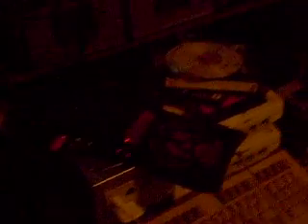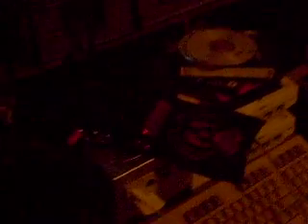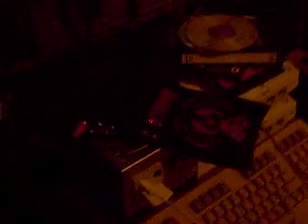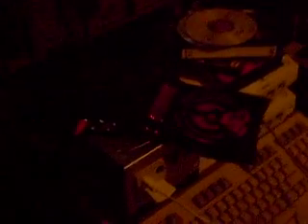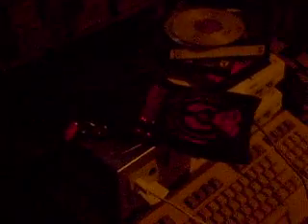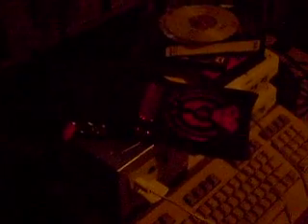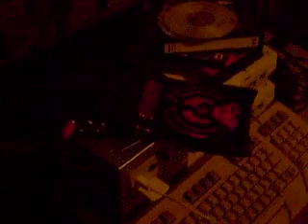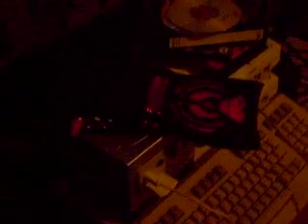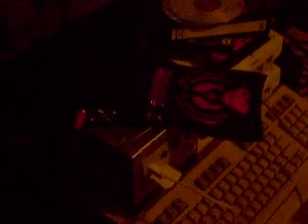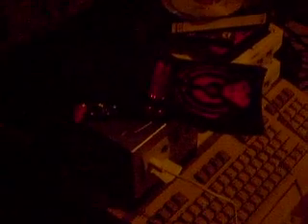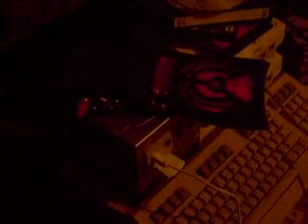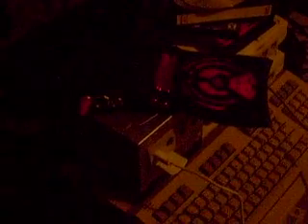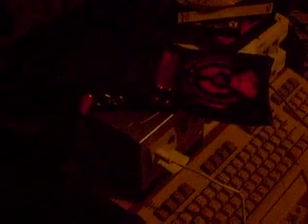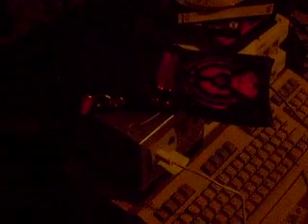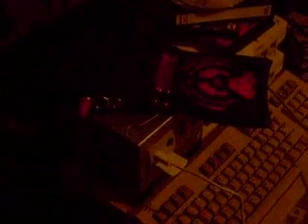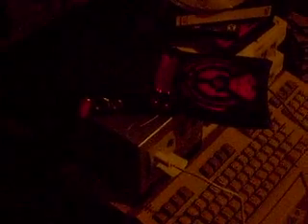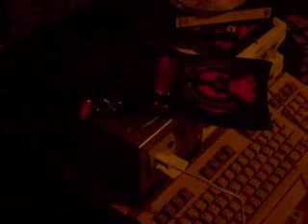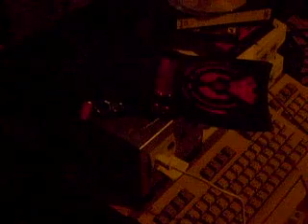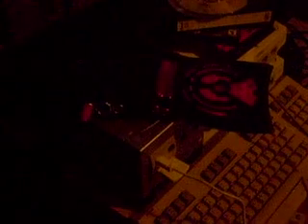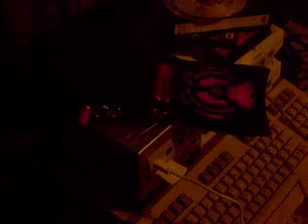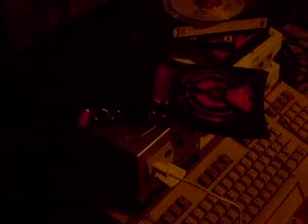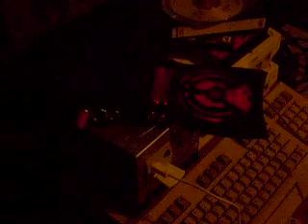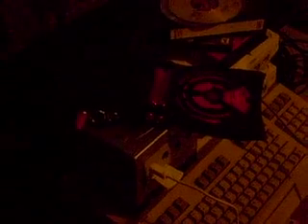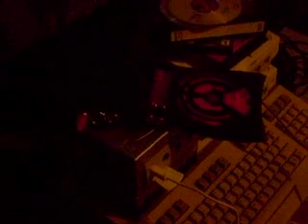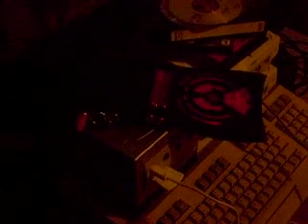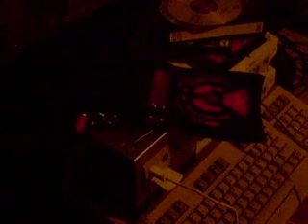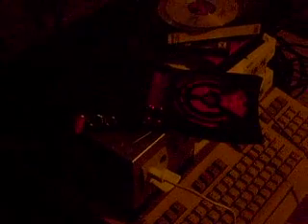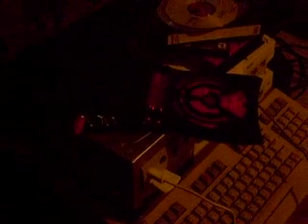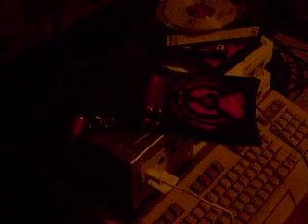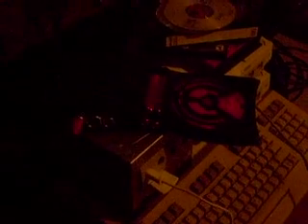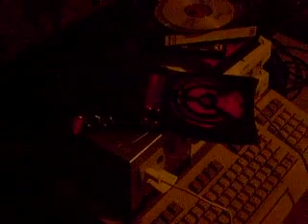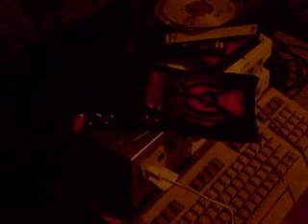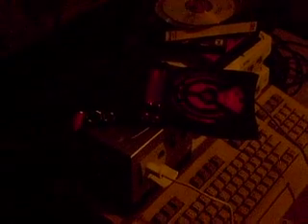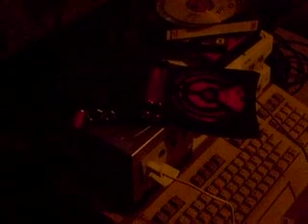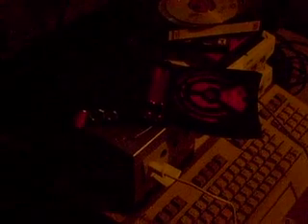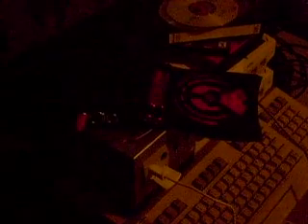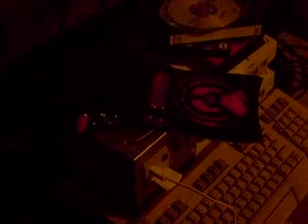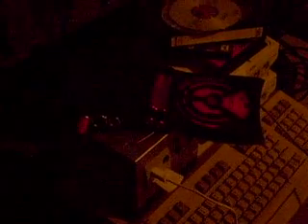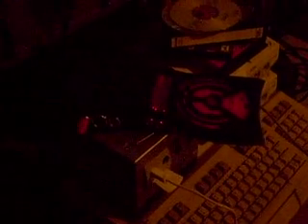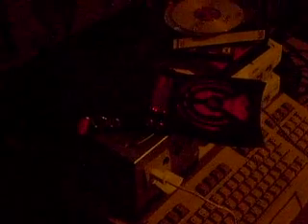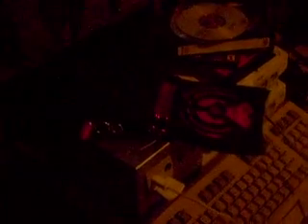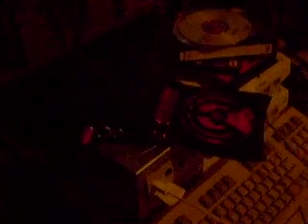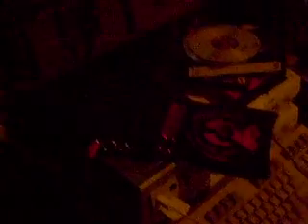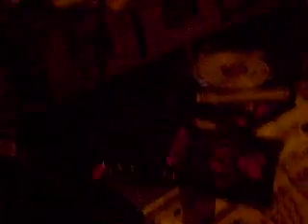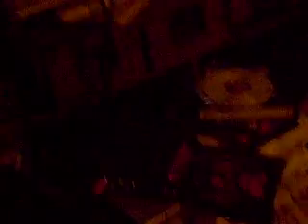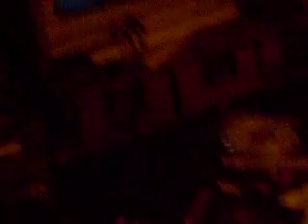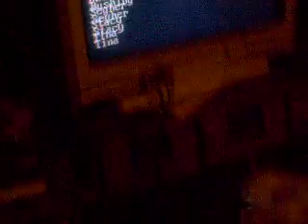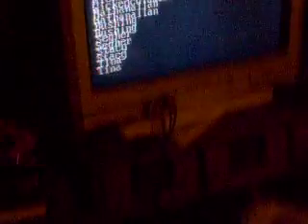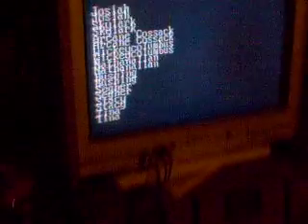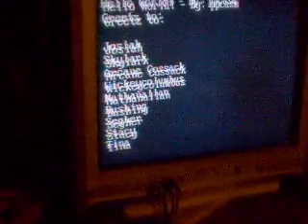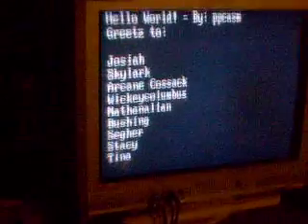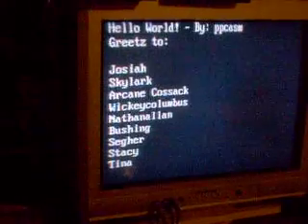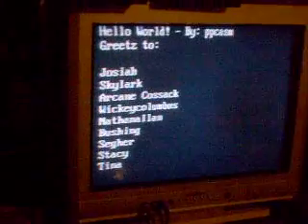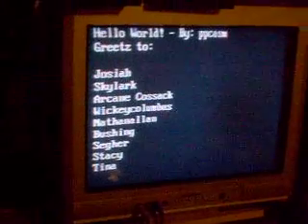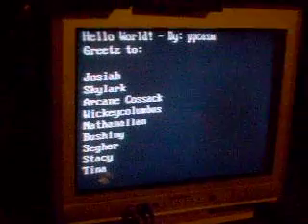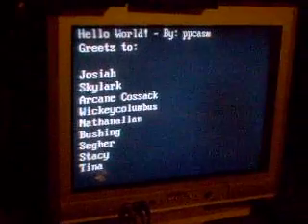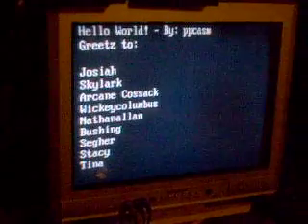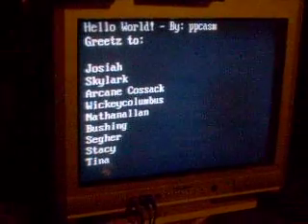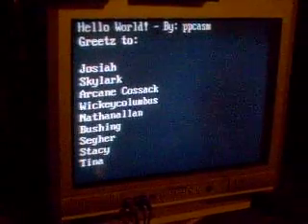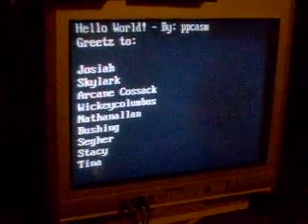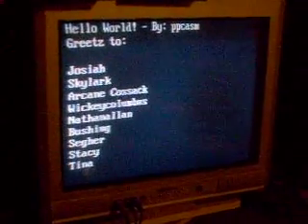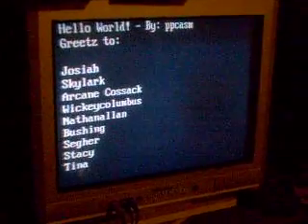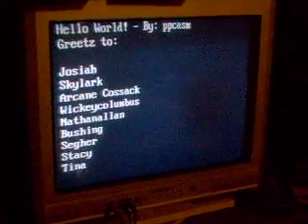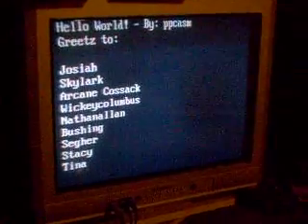I'm sorry about the lighting — not the best. It's the middle of the night, but I just had to get this out there immediately.